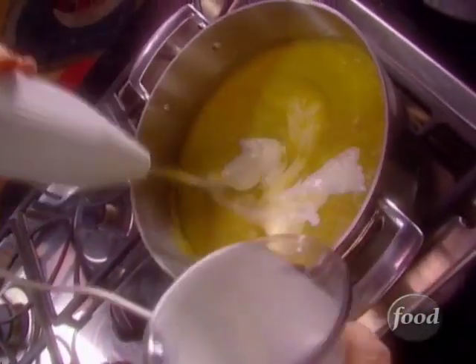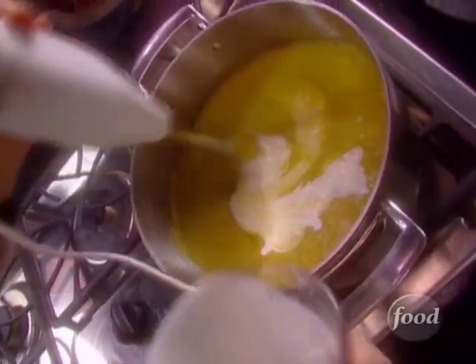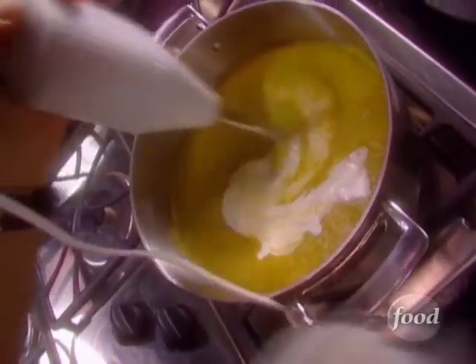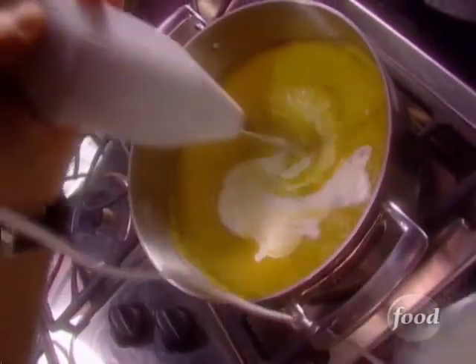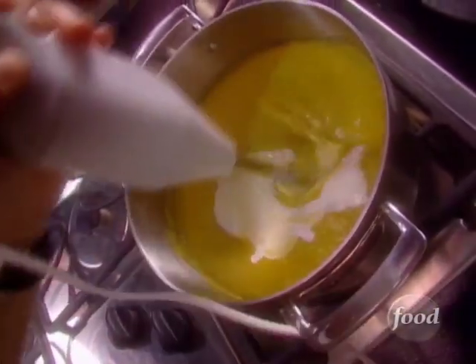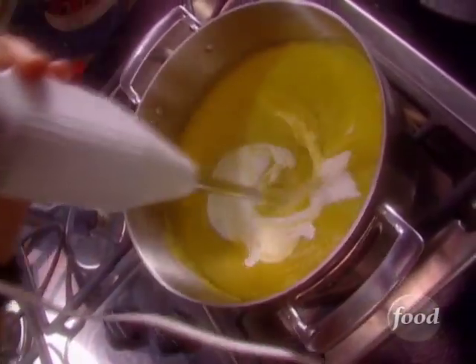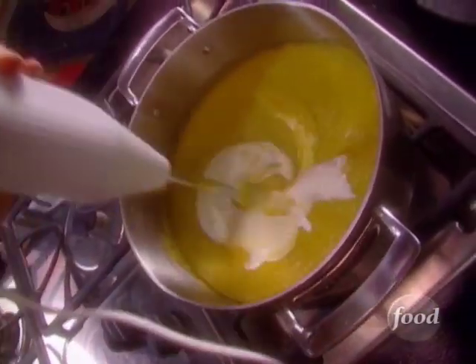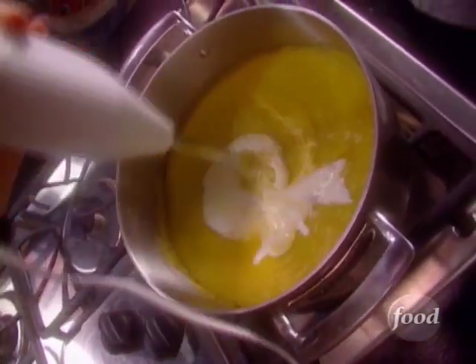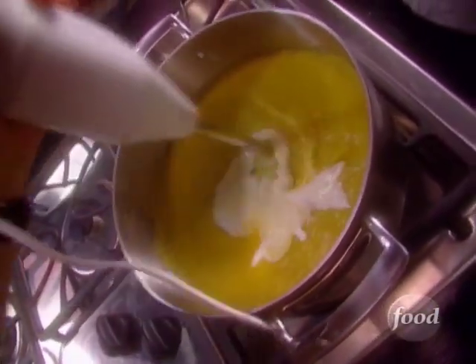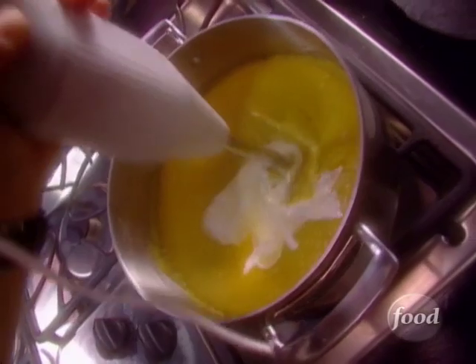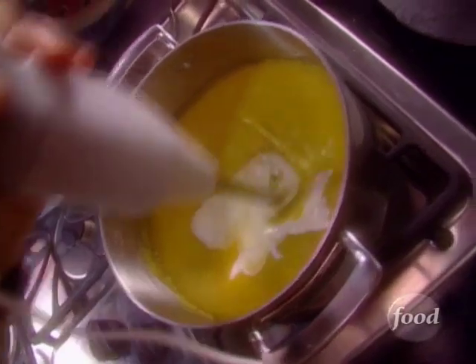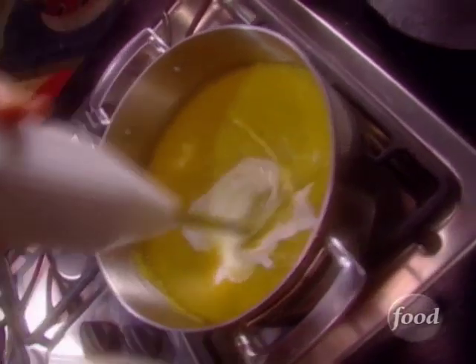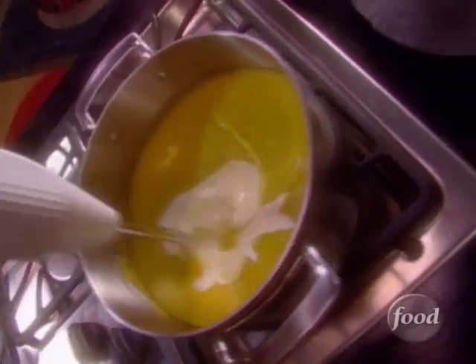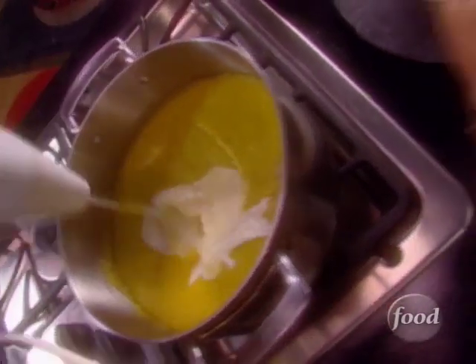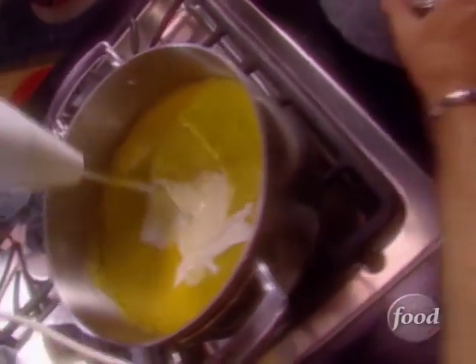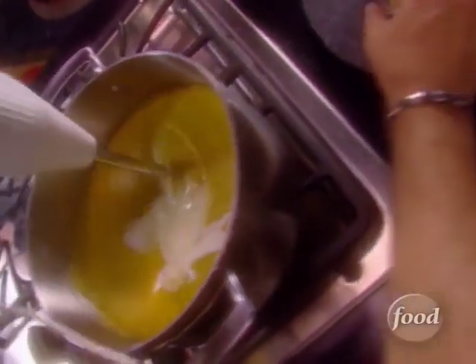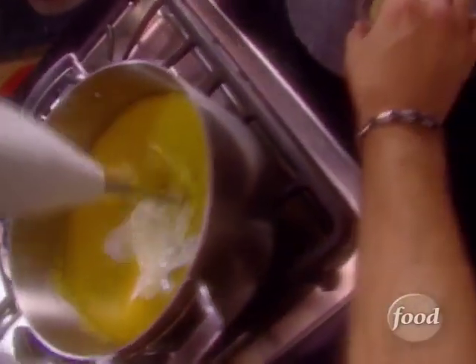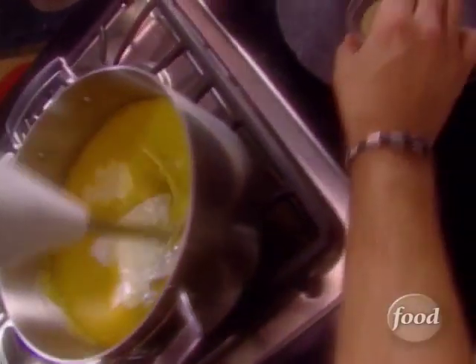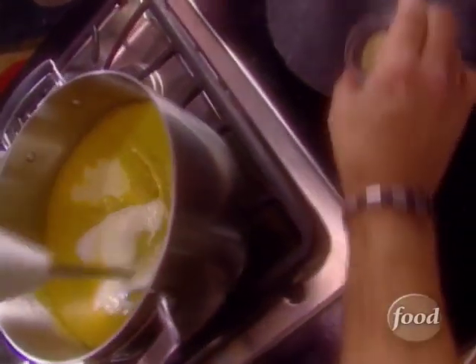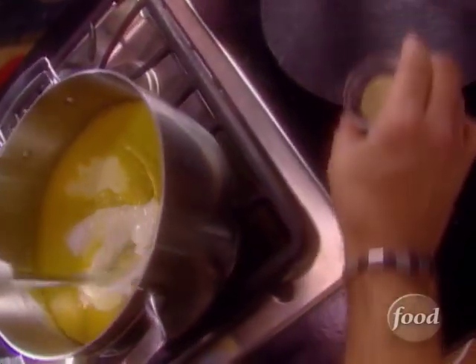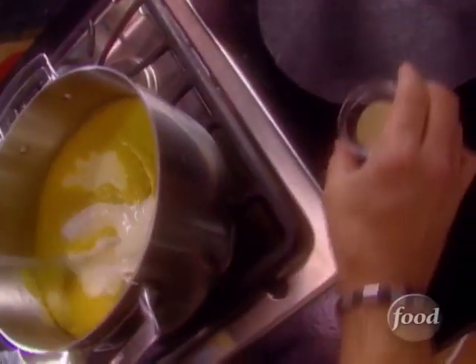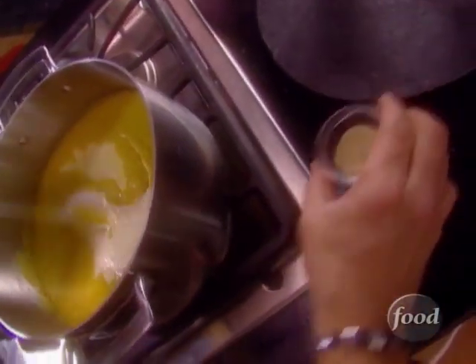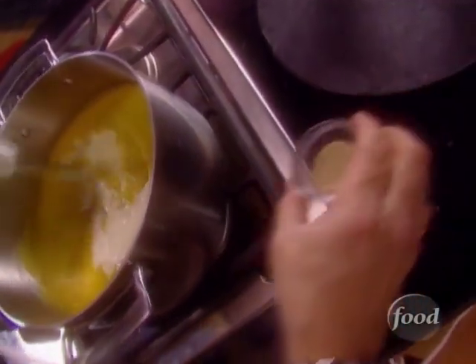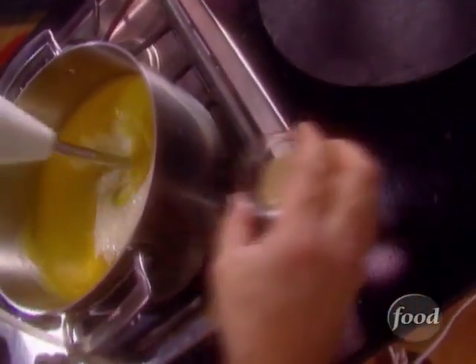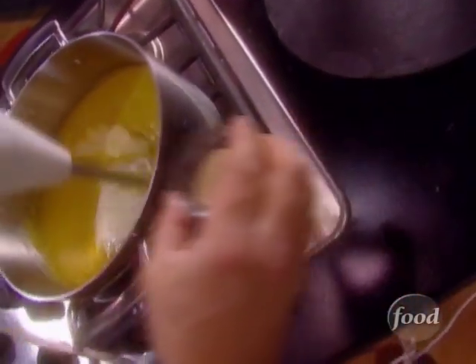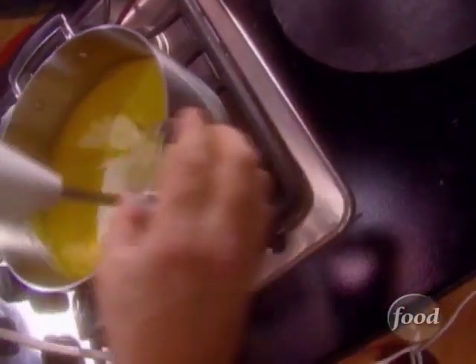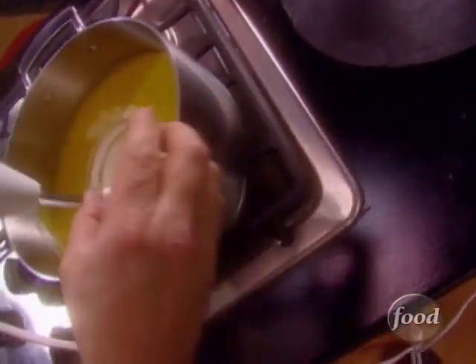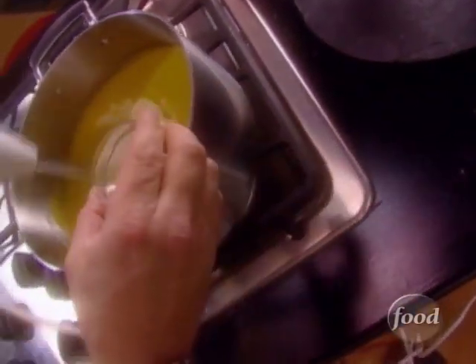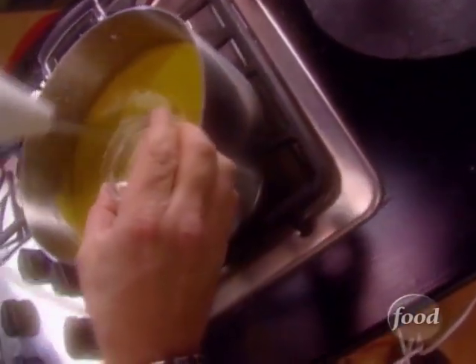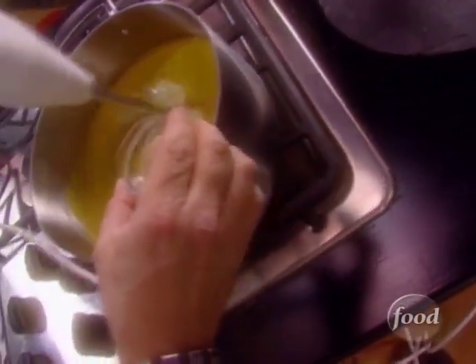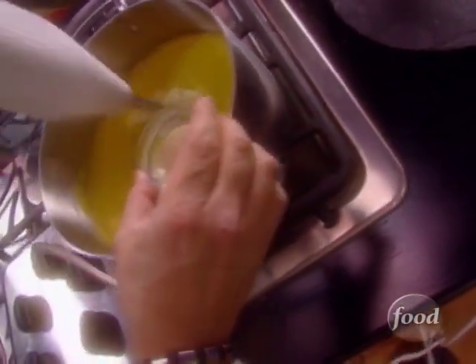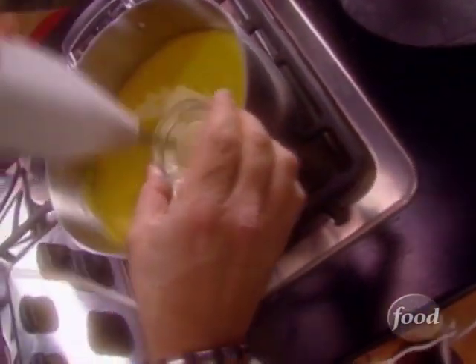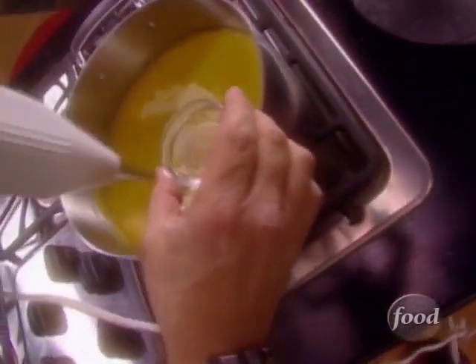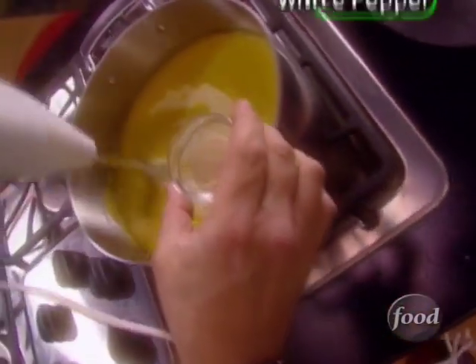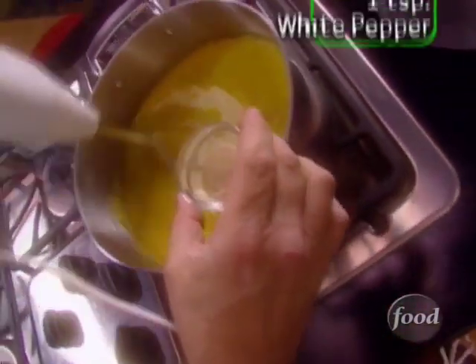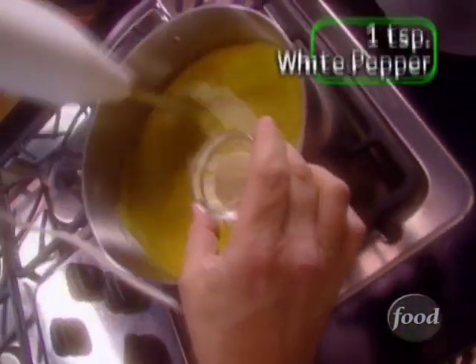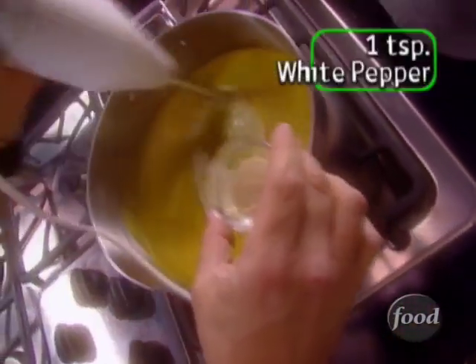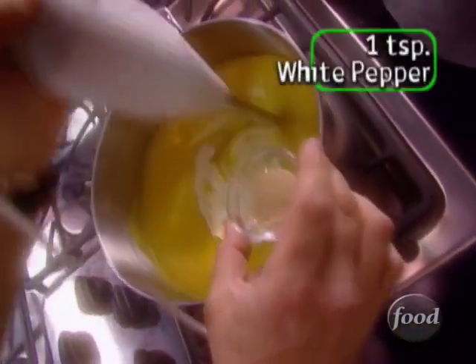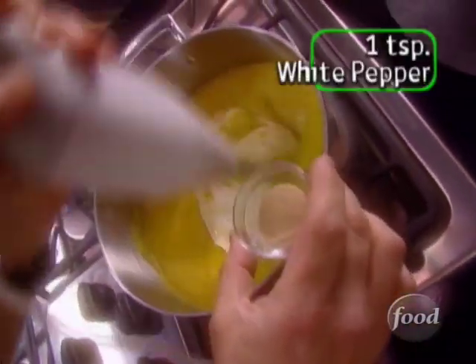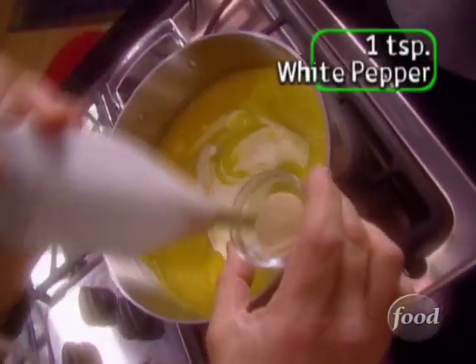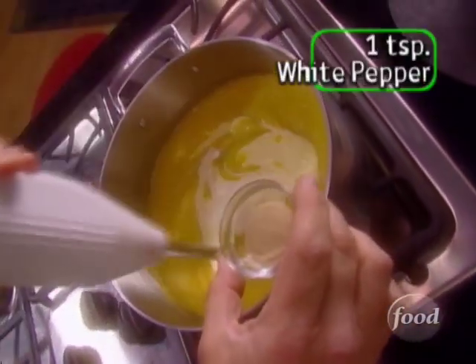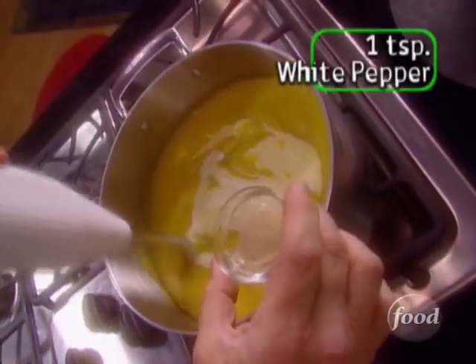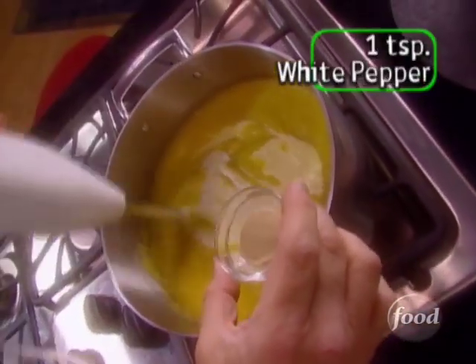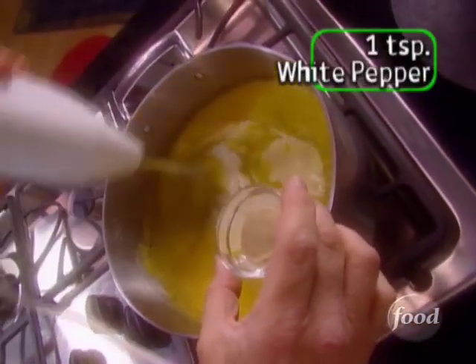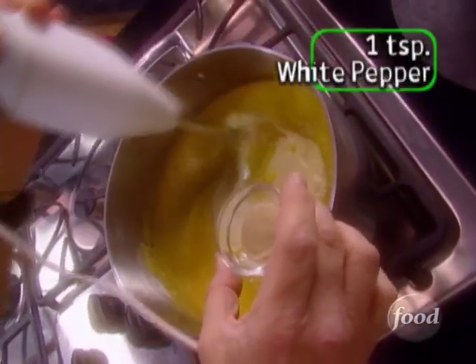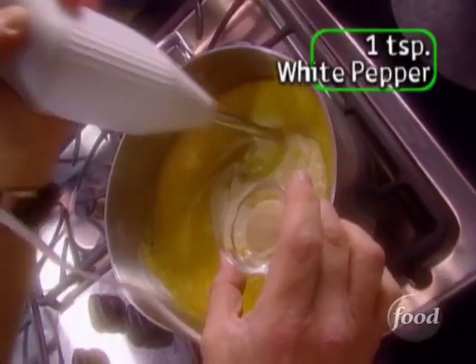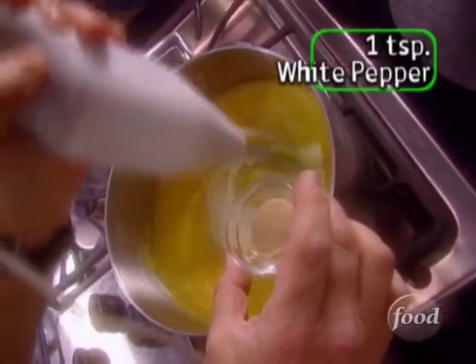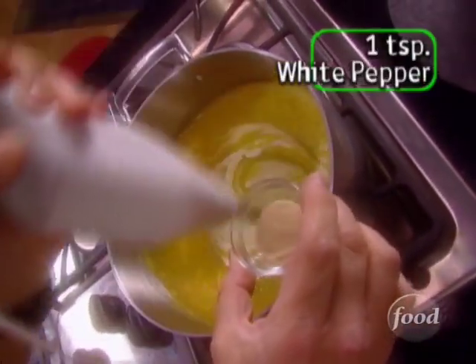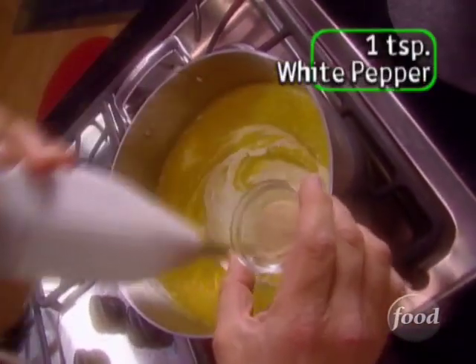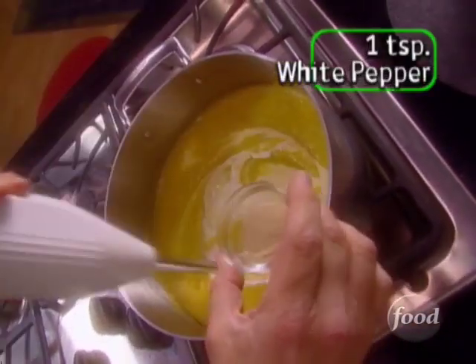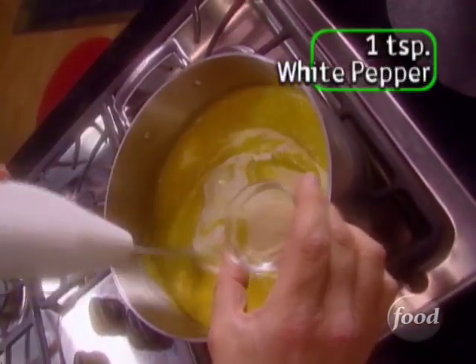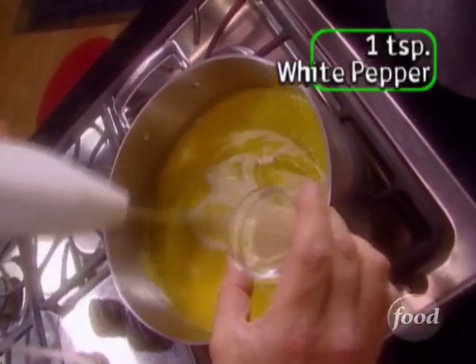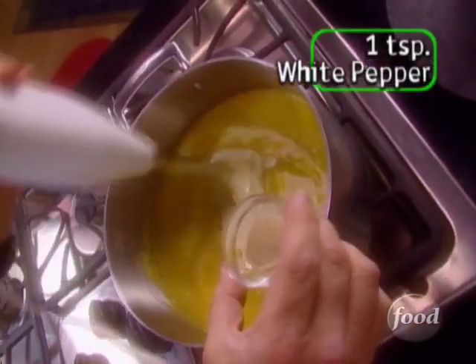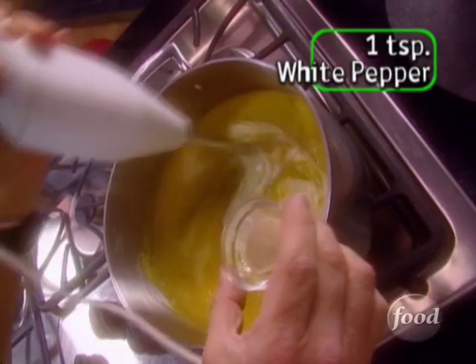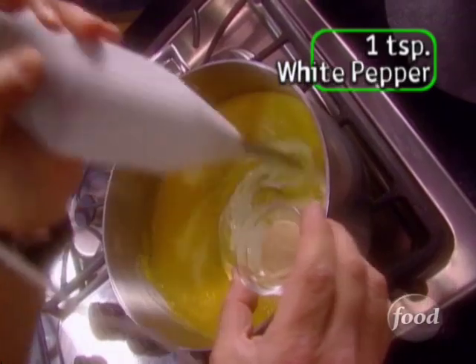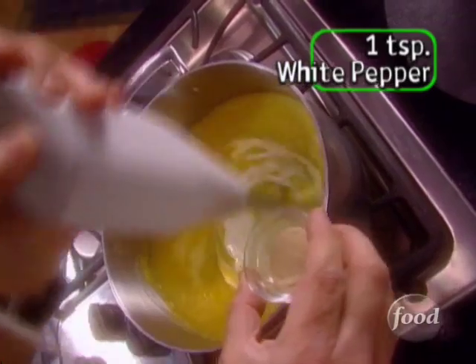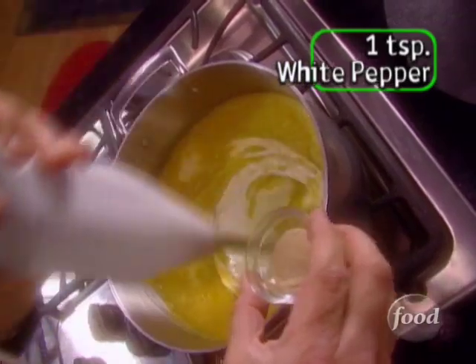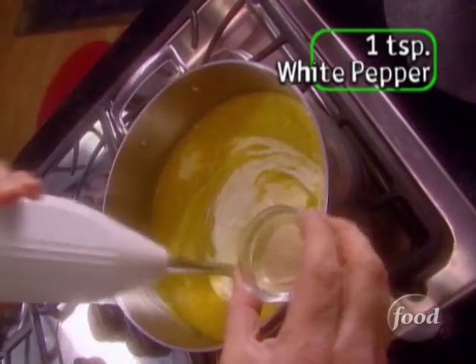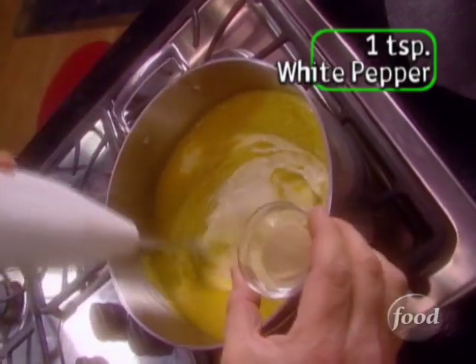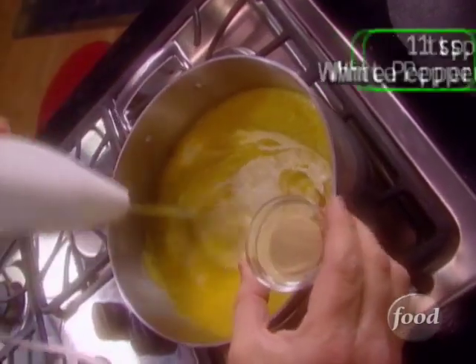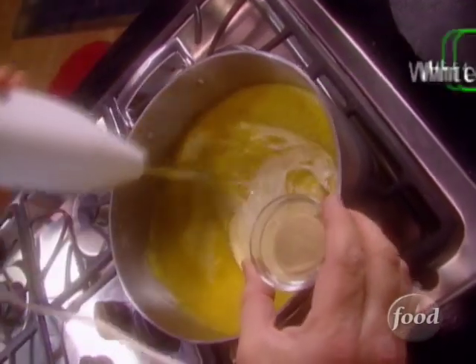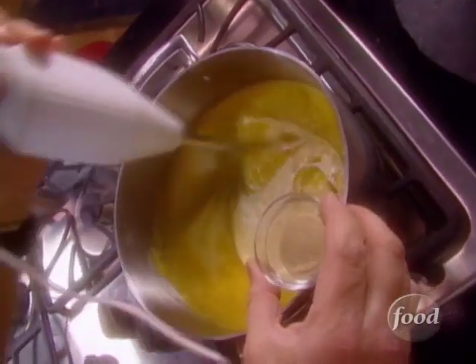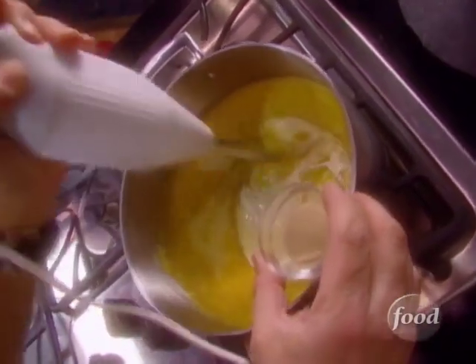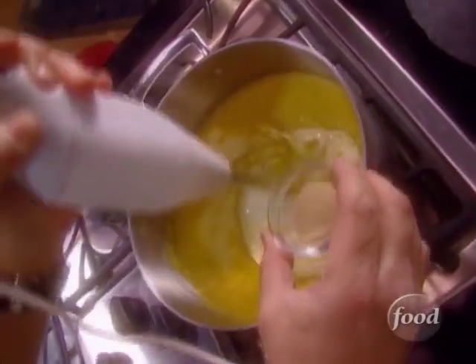Now as soon as that is in, we can go with our final spice, which is going to be one teaspoon of white pepper, finely ground.